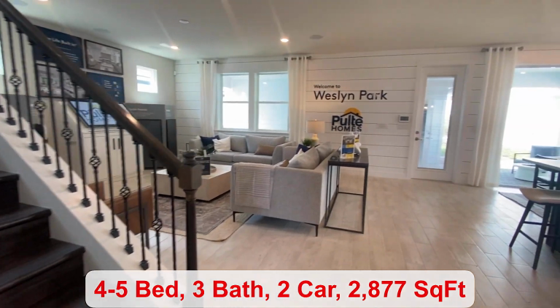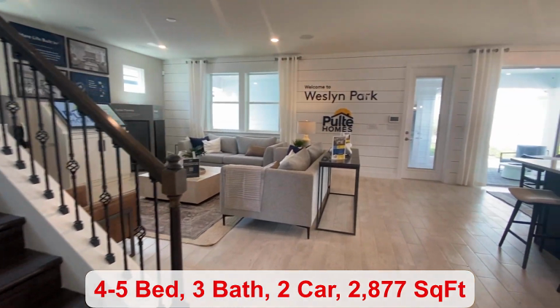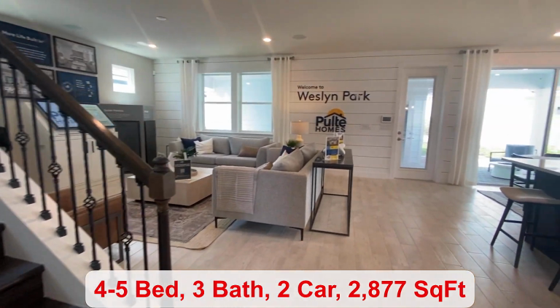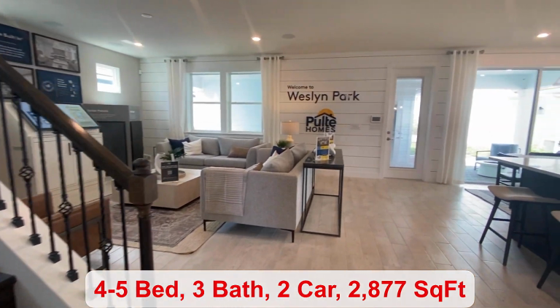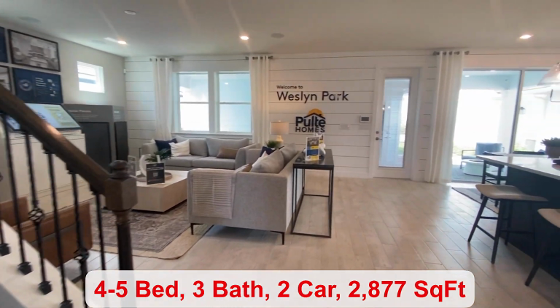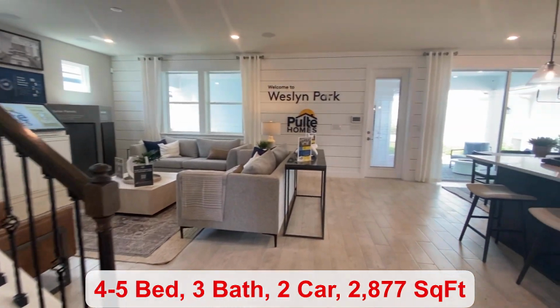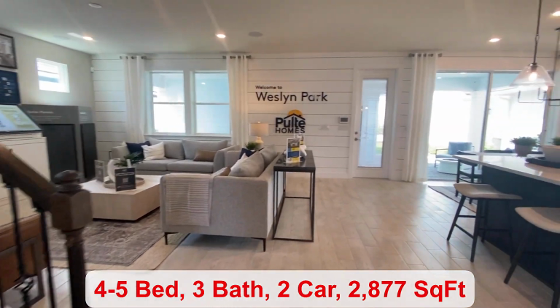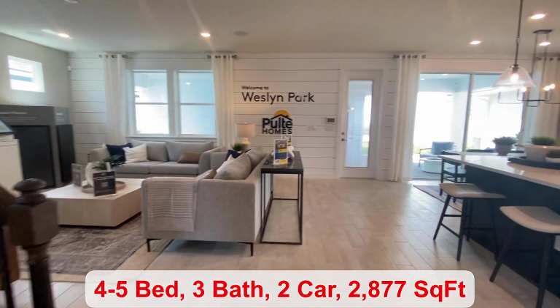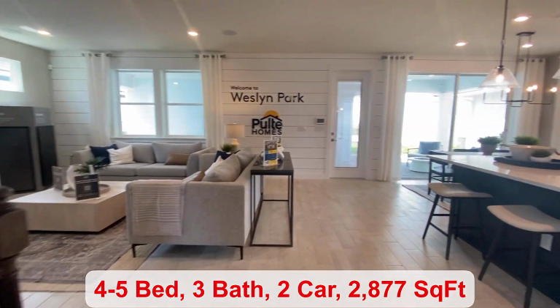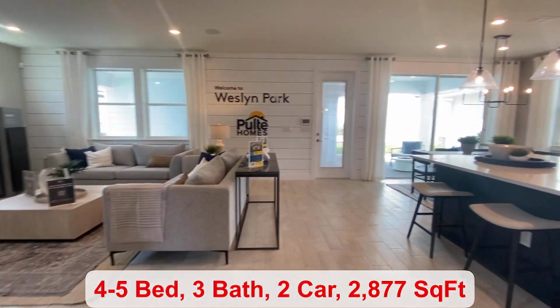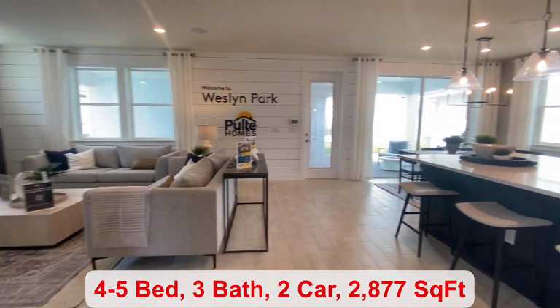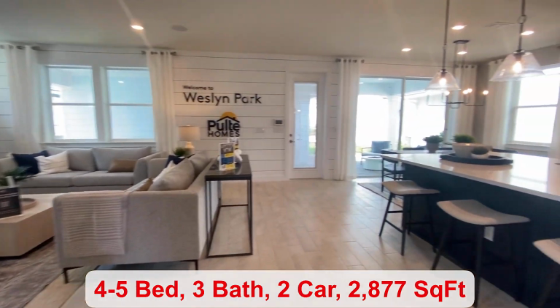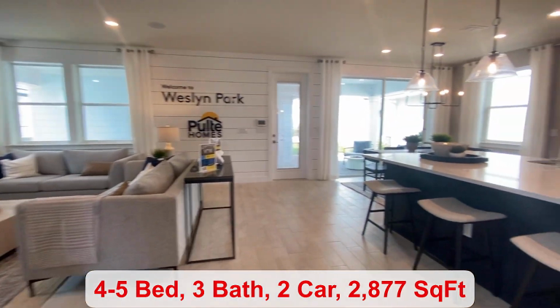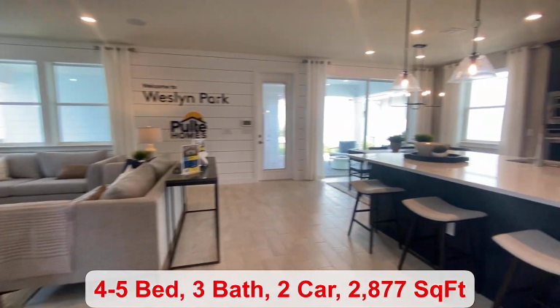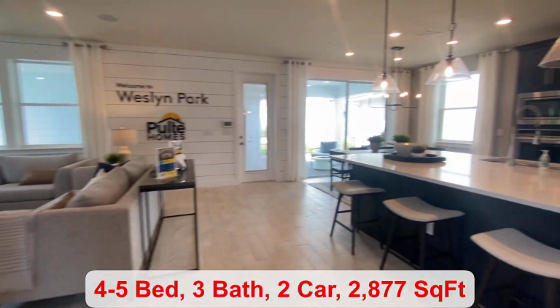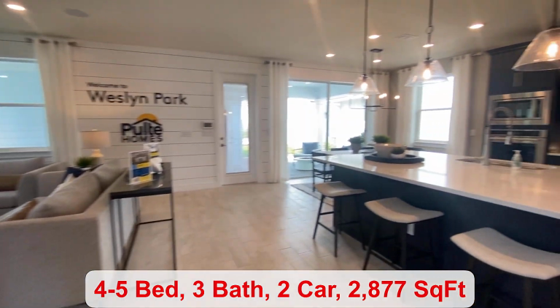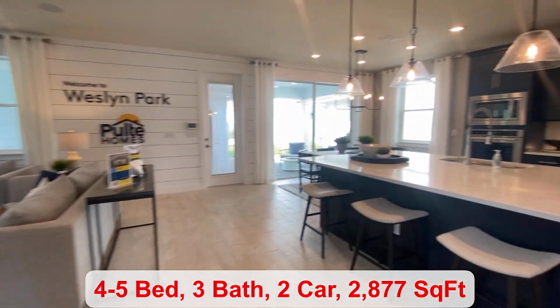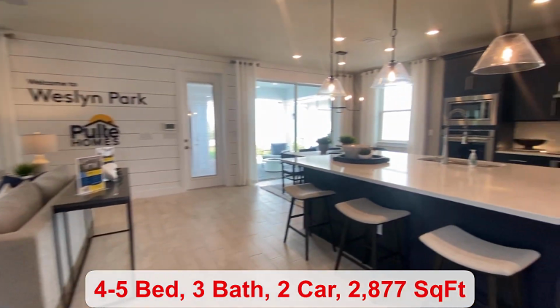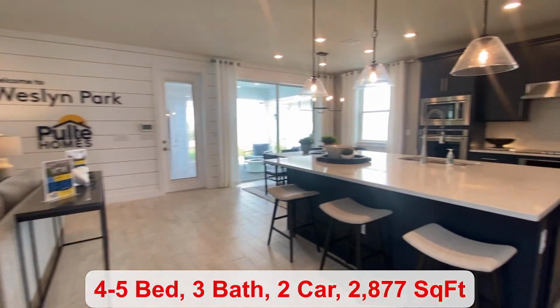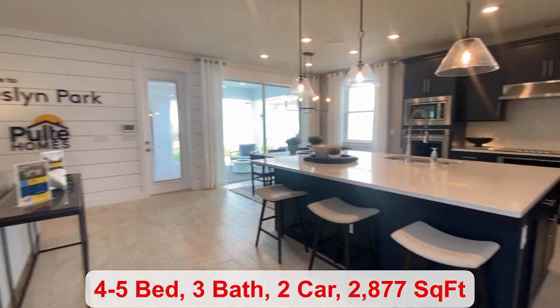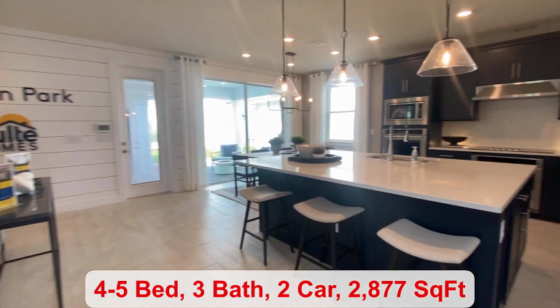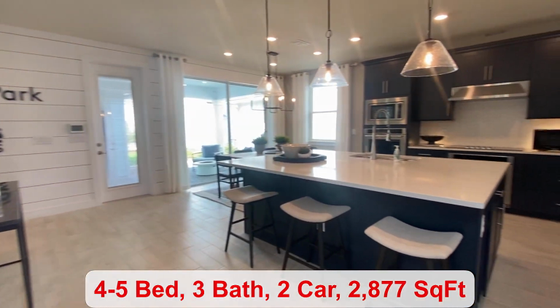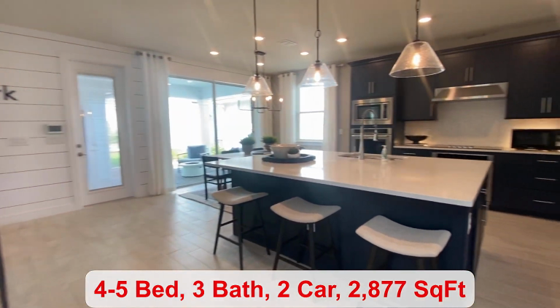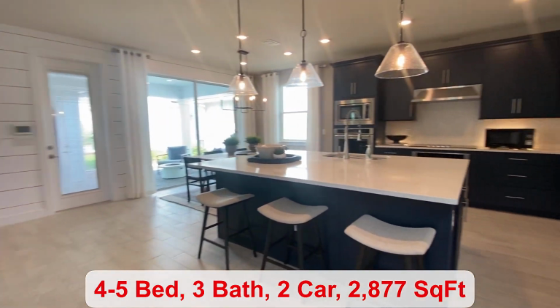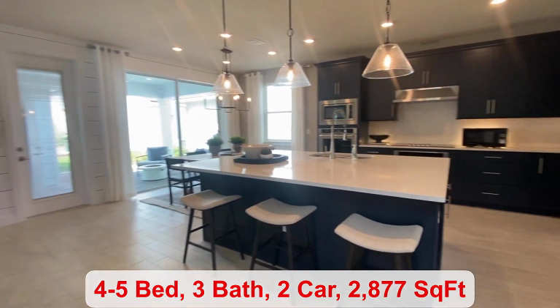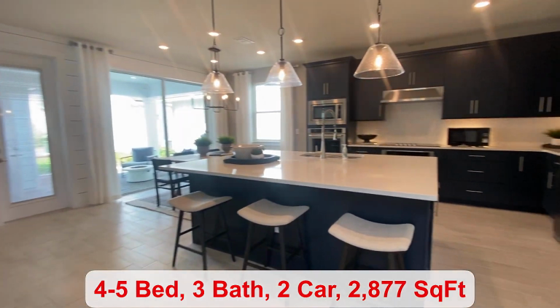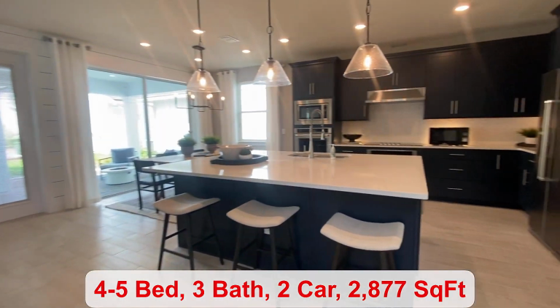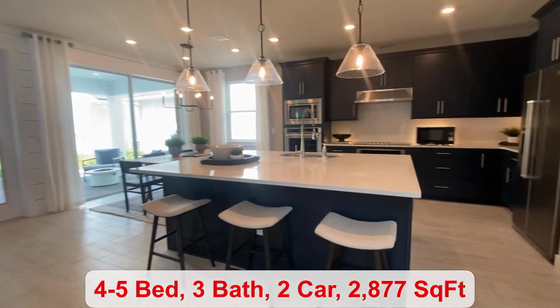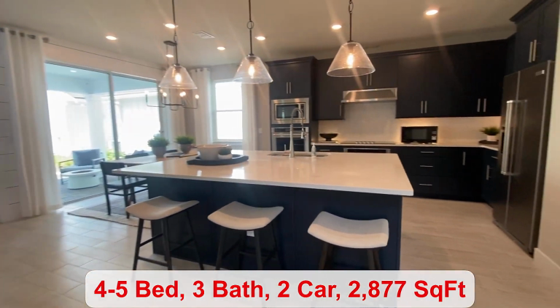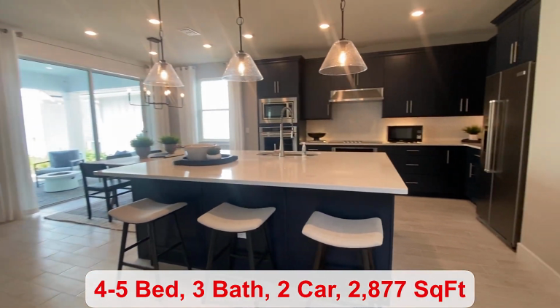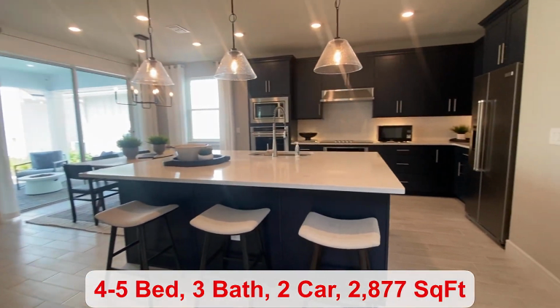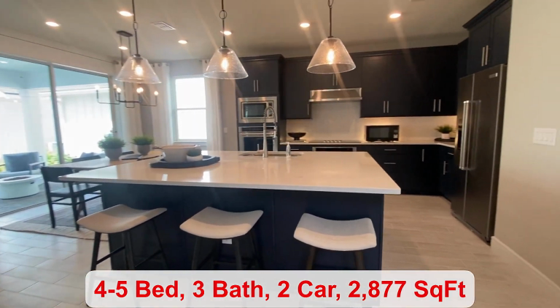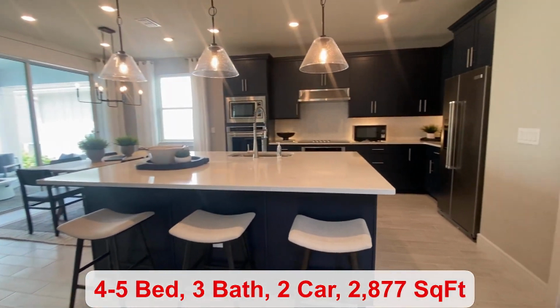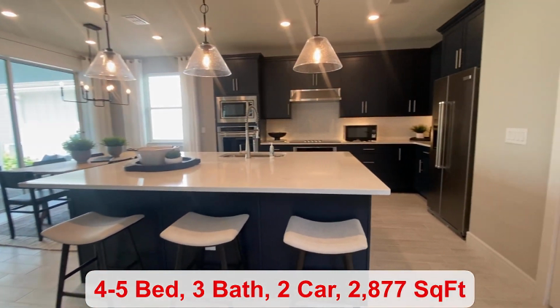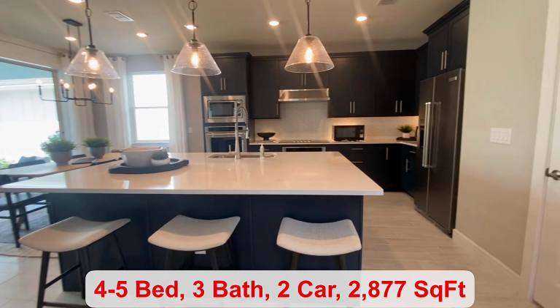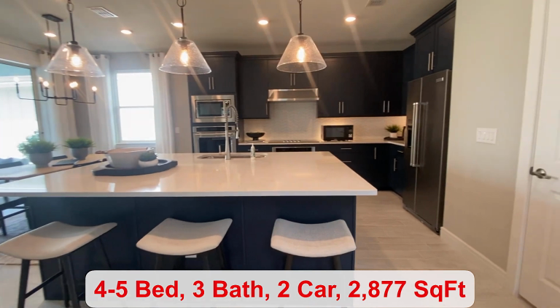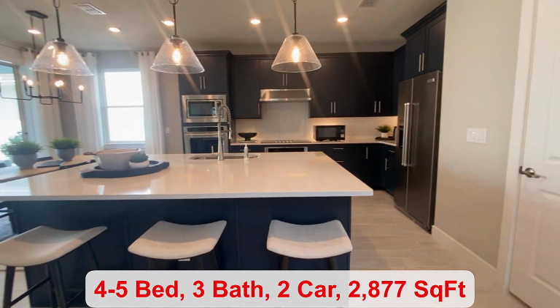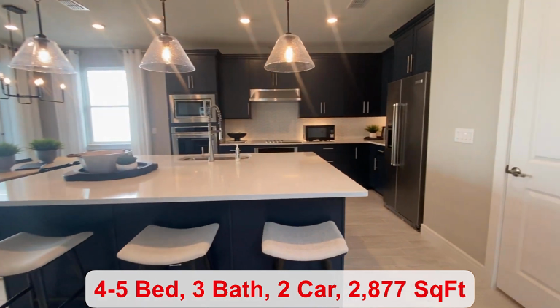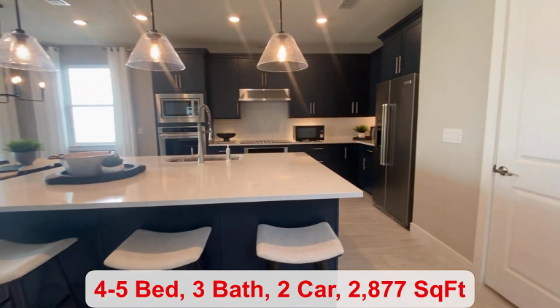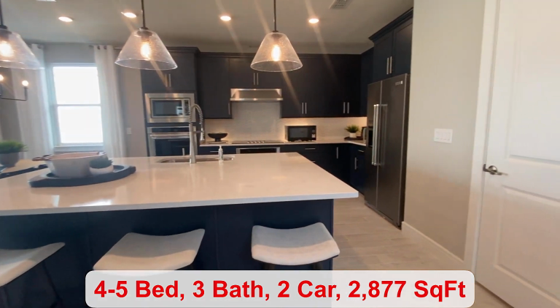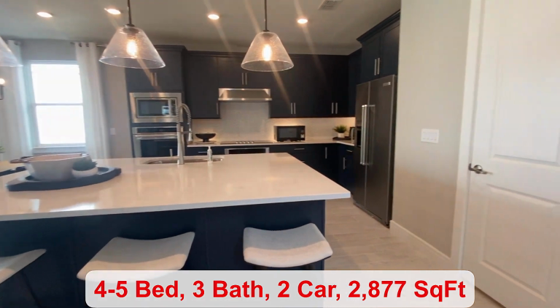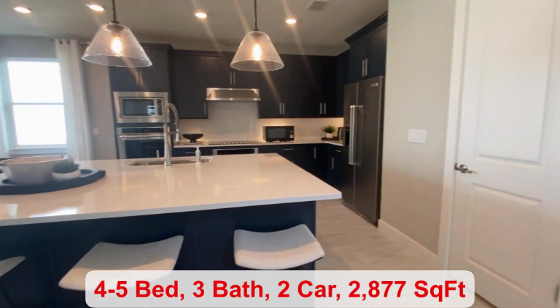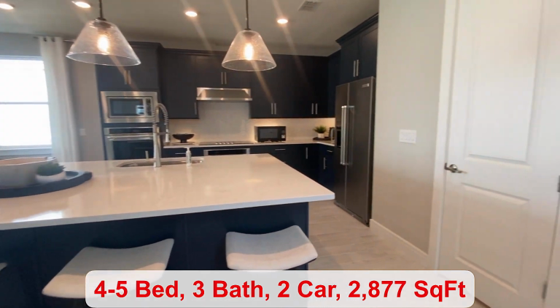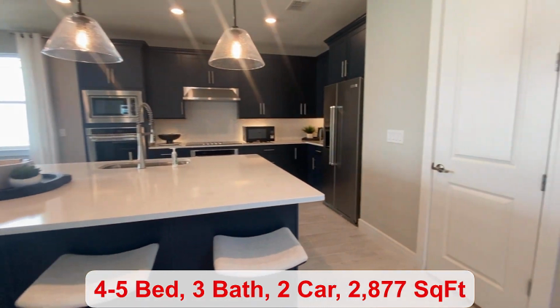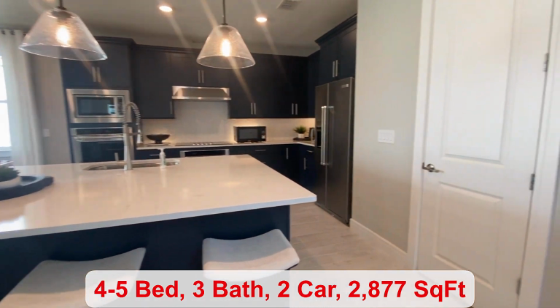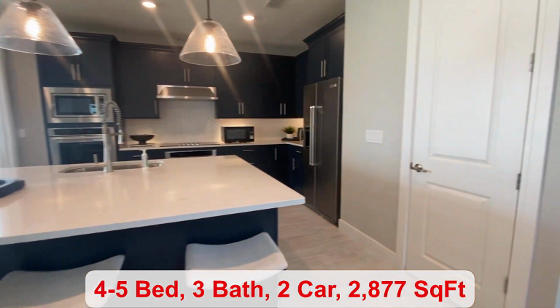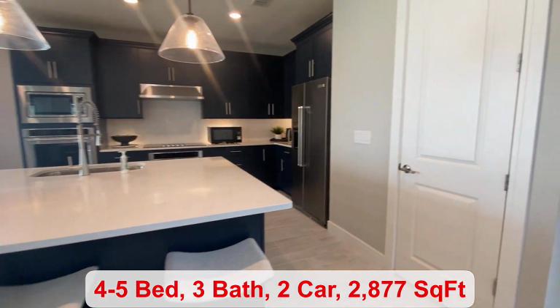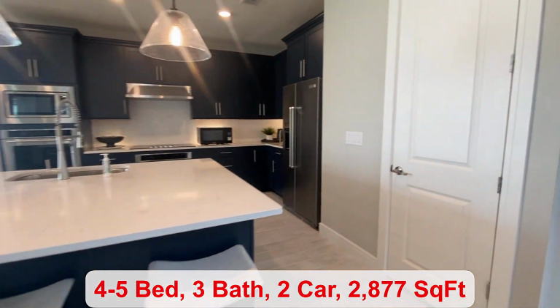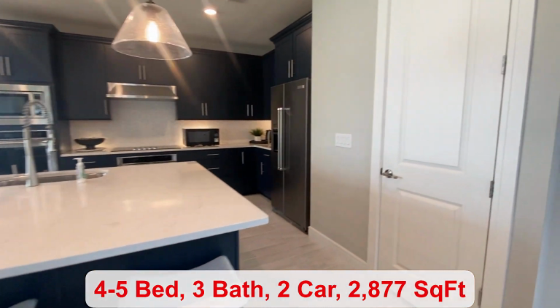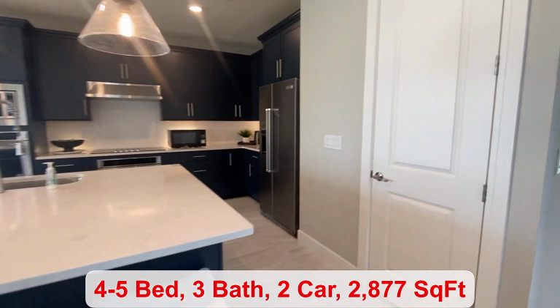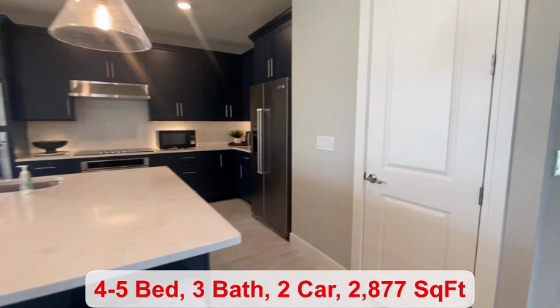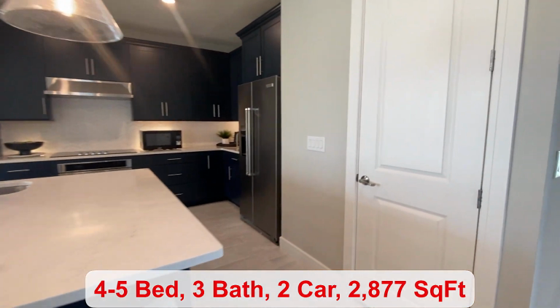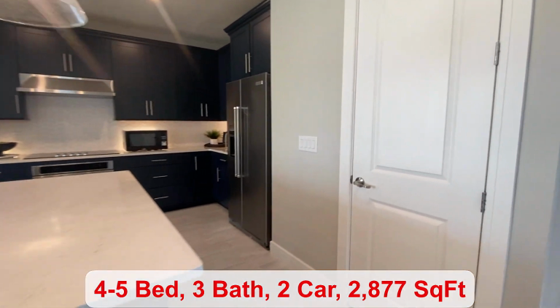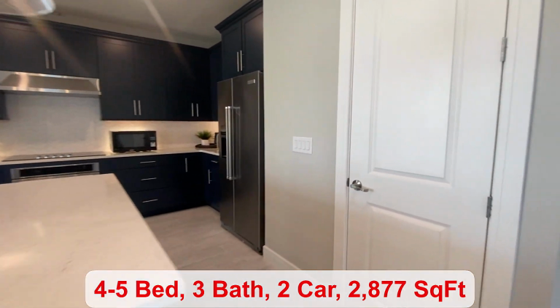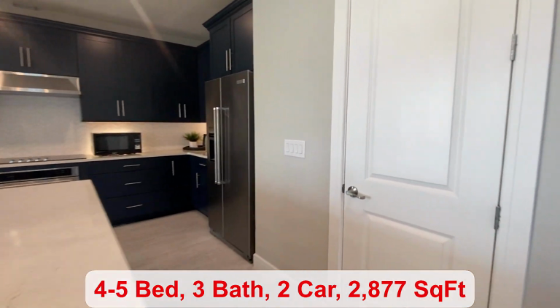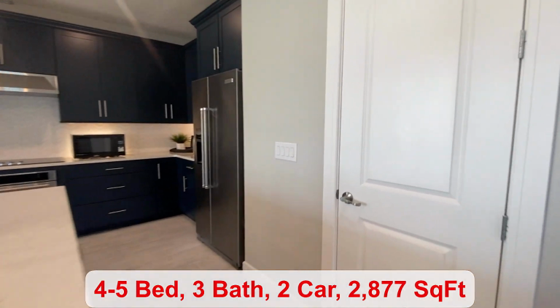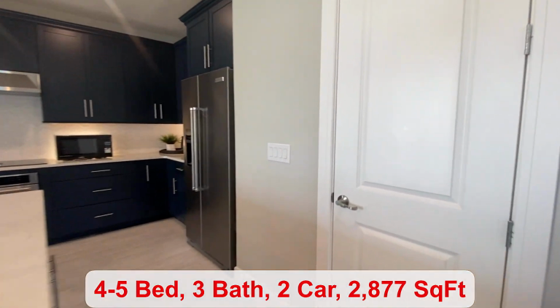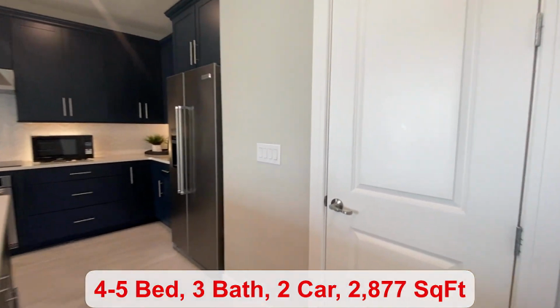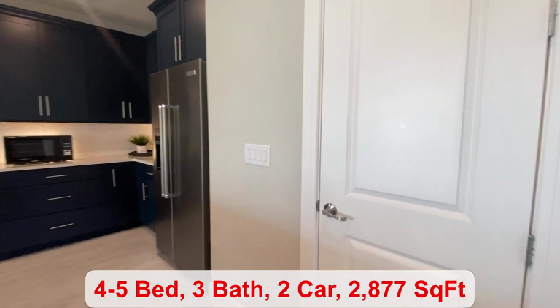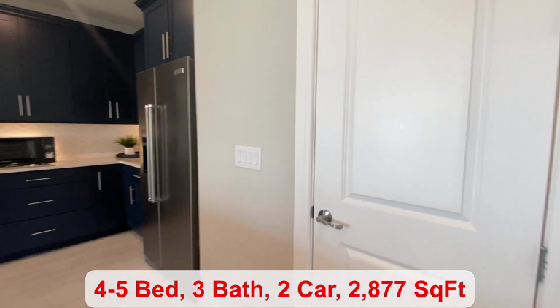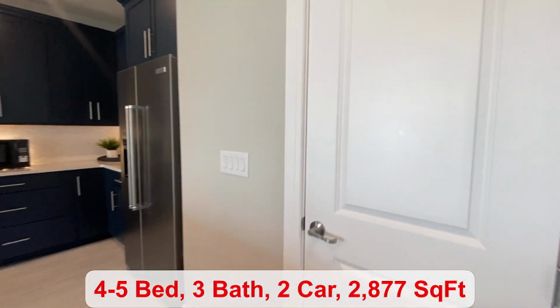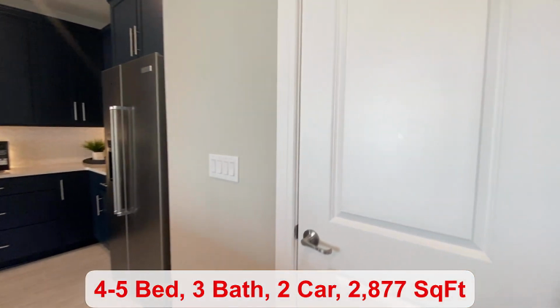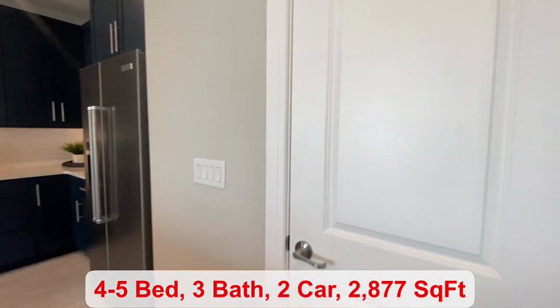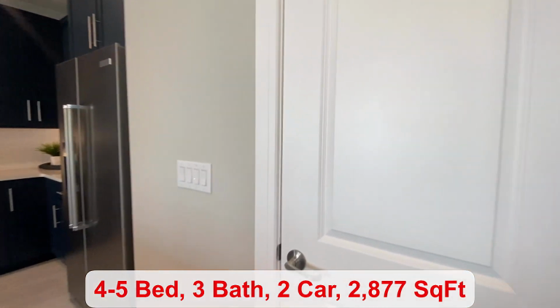For the kitchen you do have a couple different options to choose from, and then you have your pantry space.